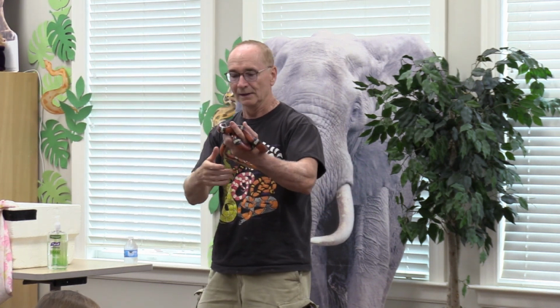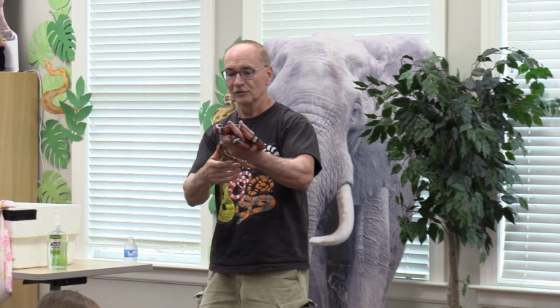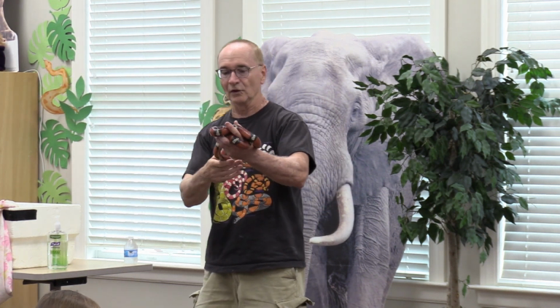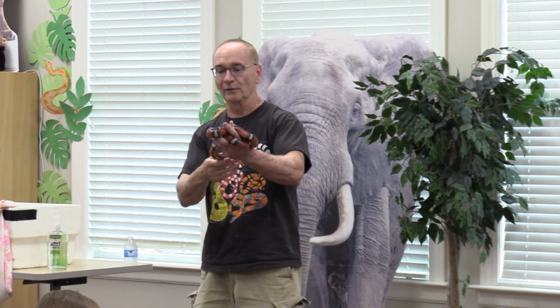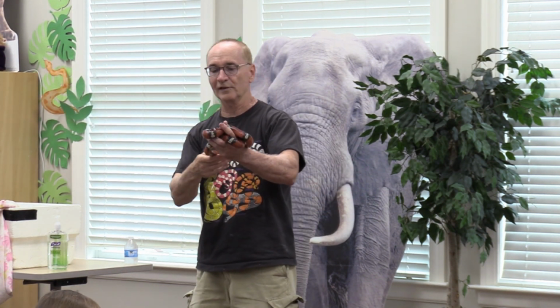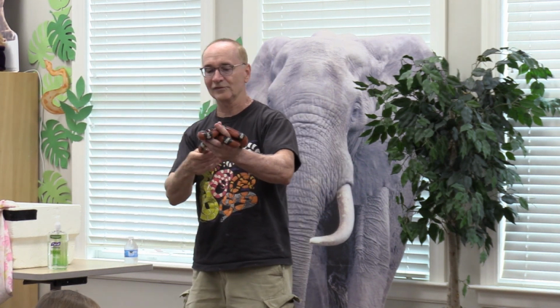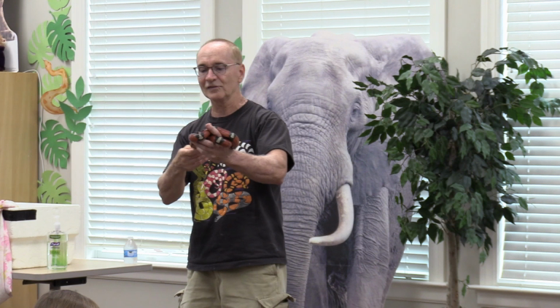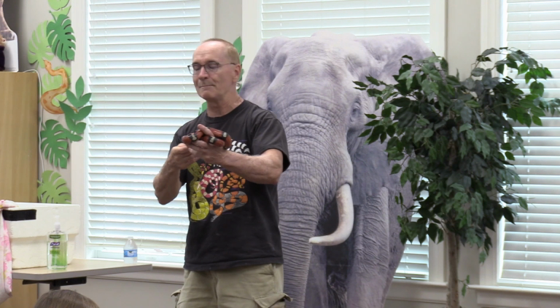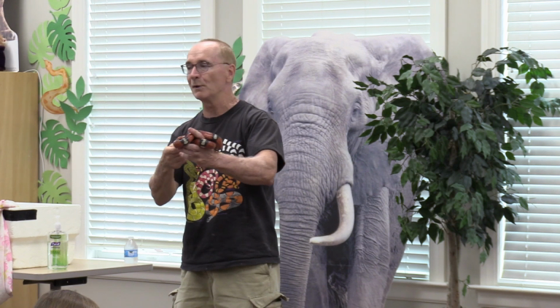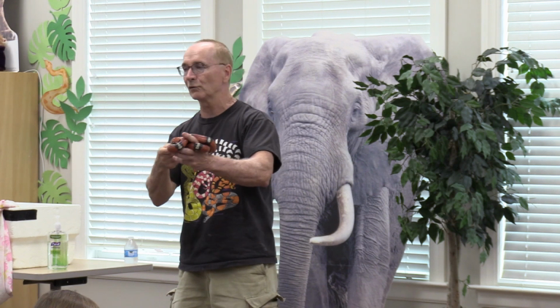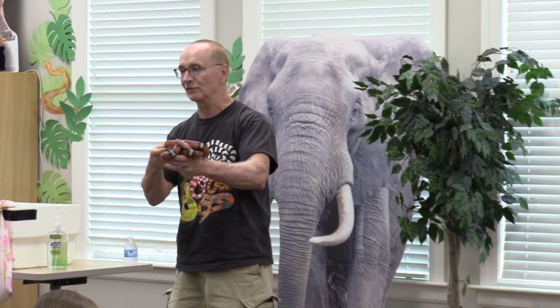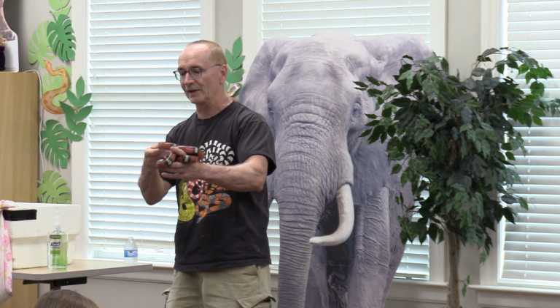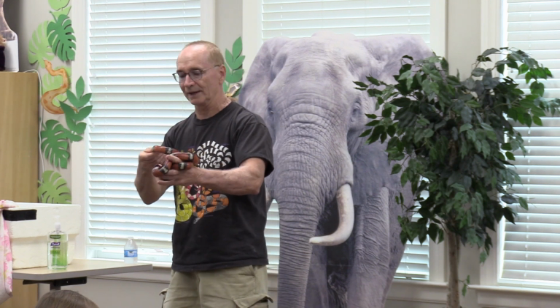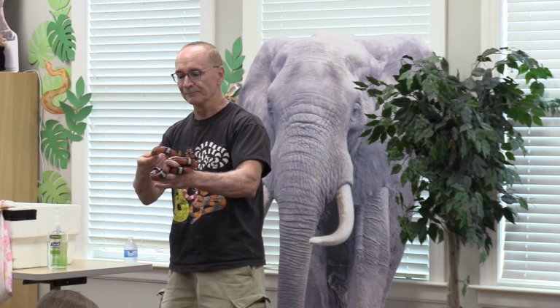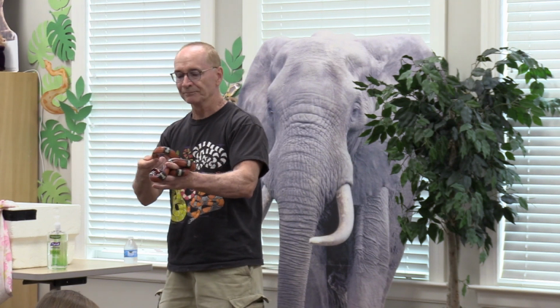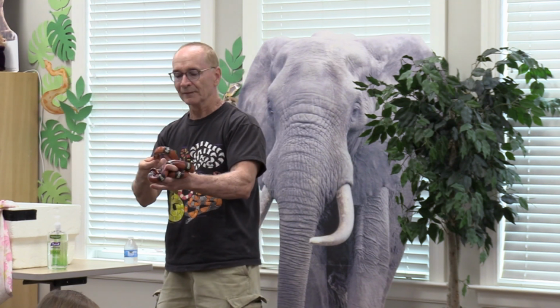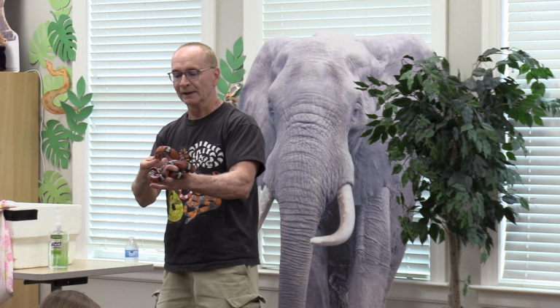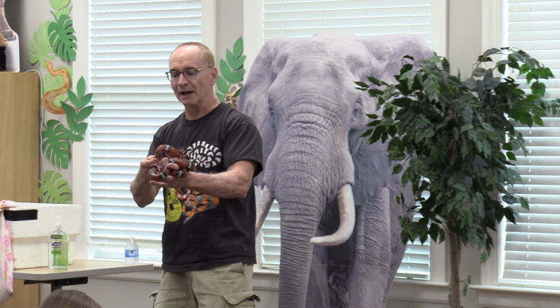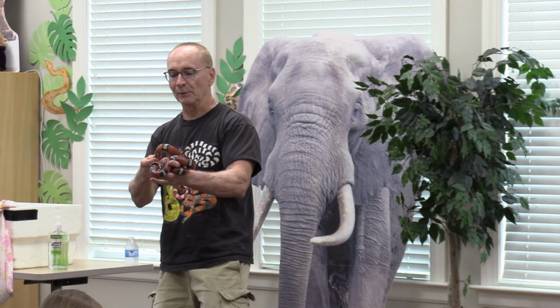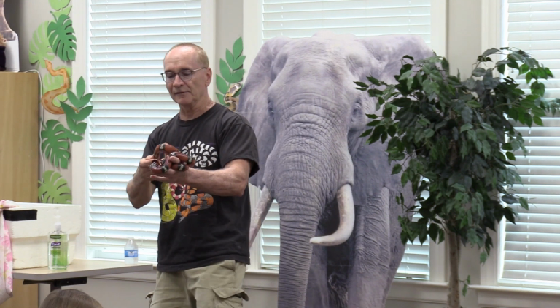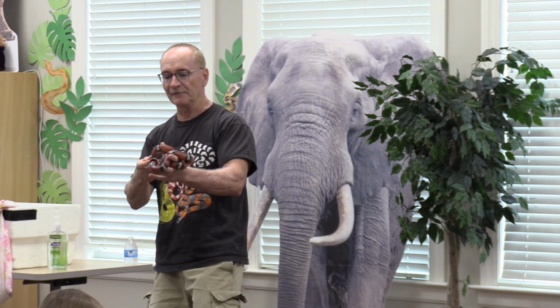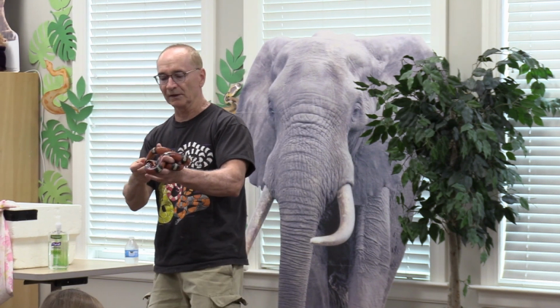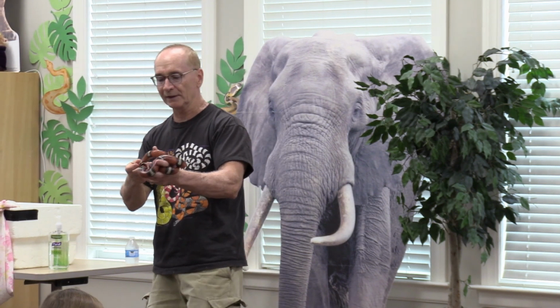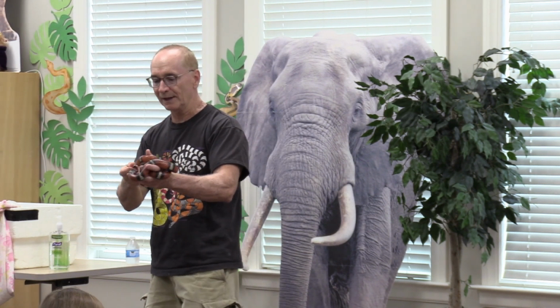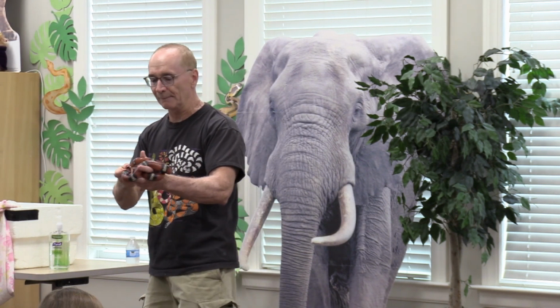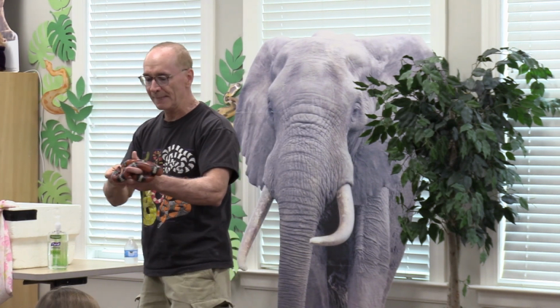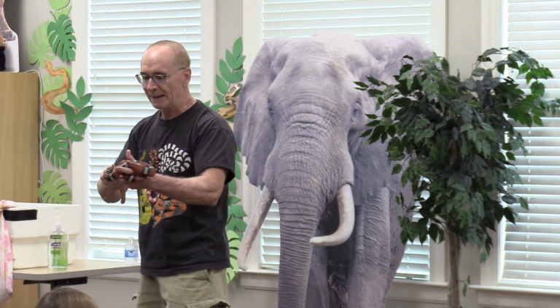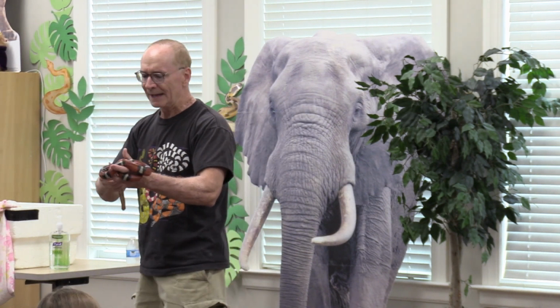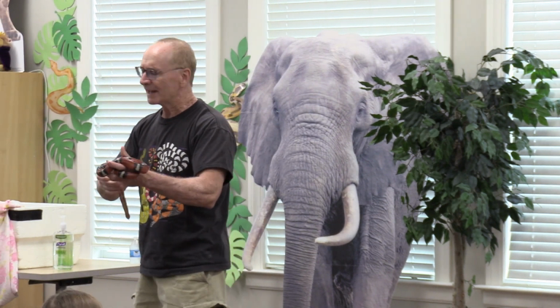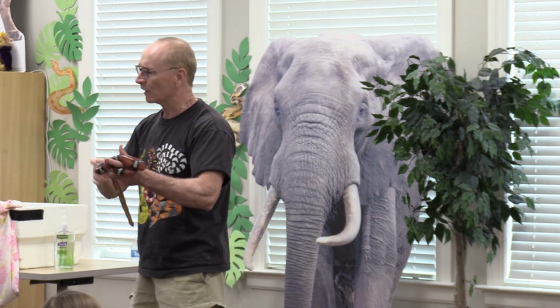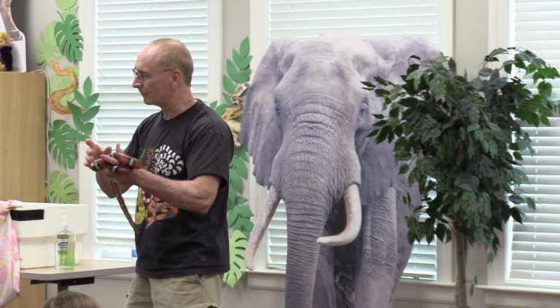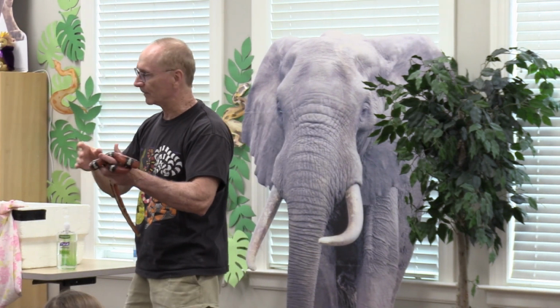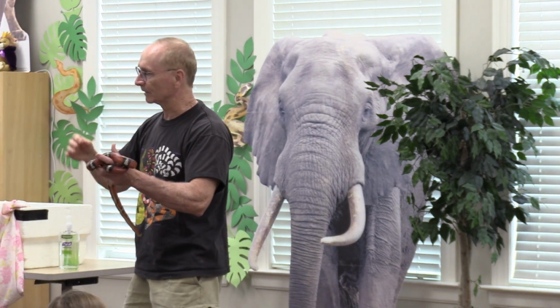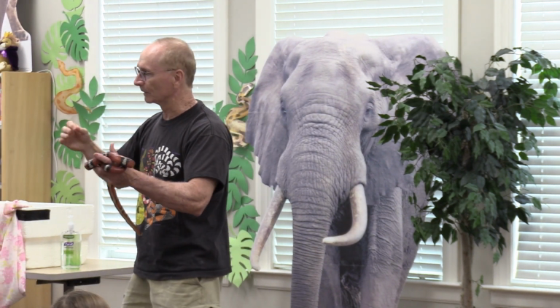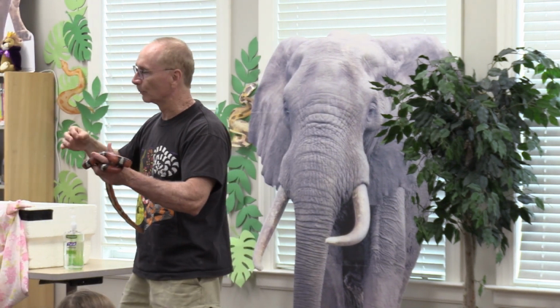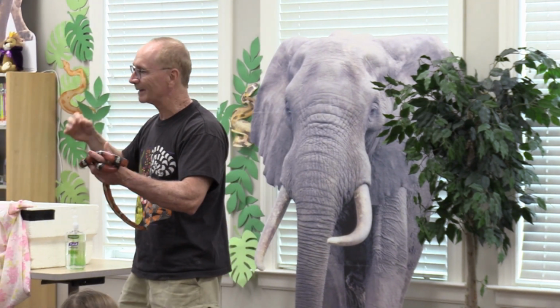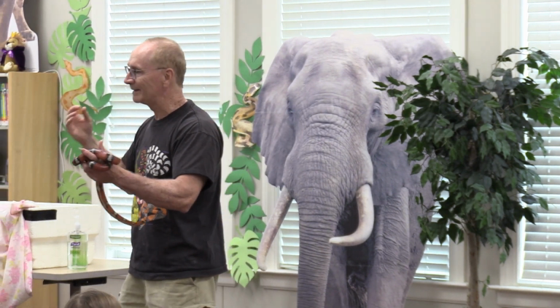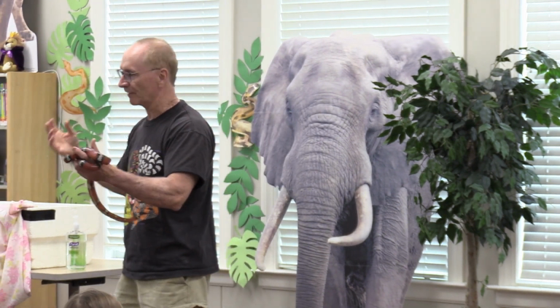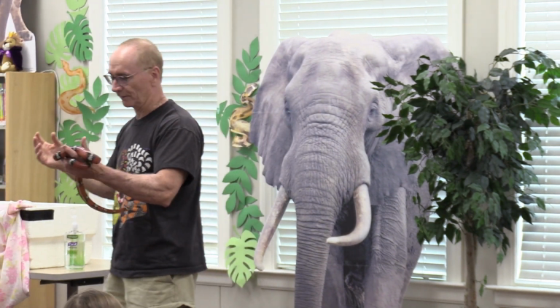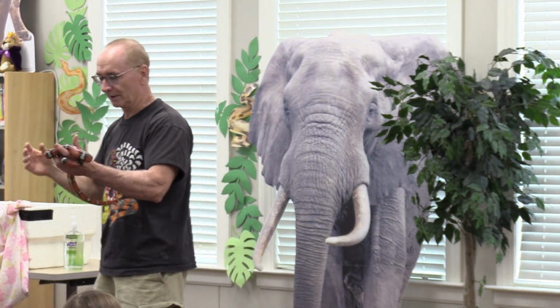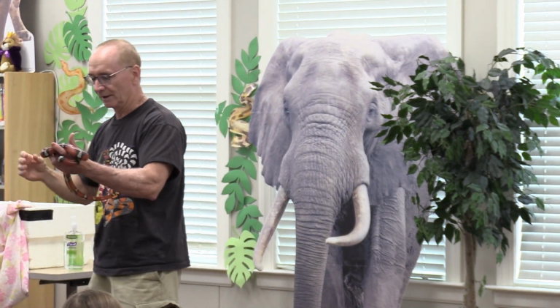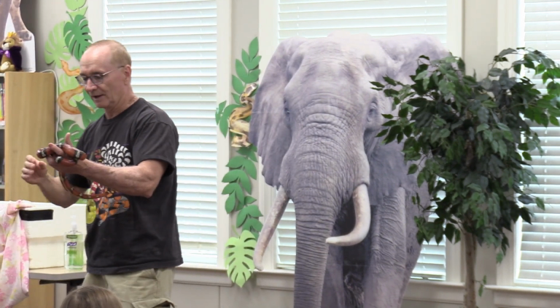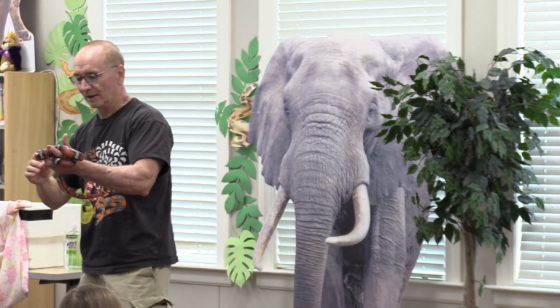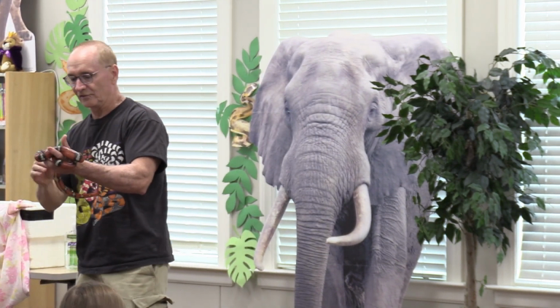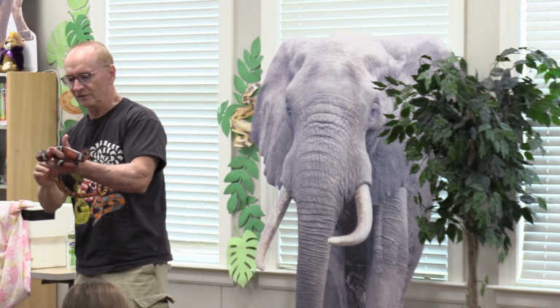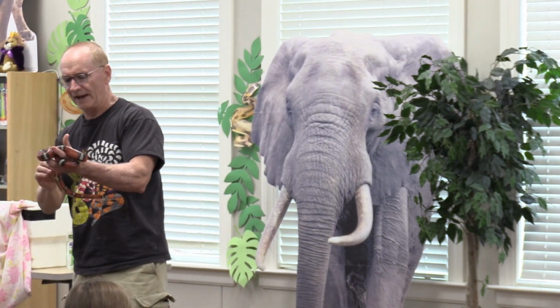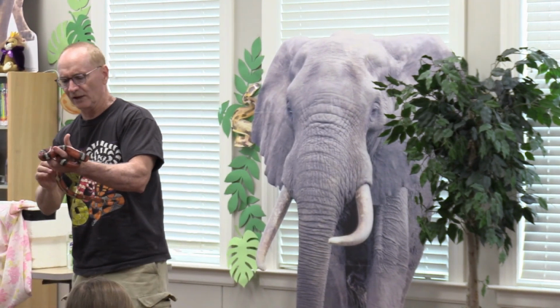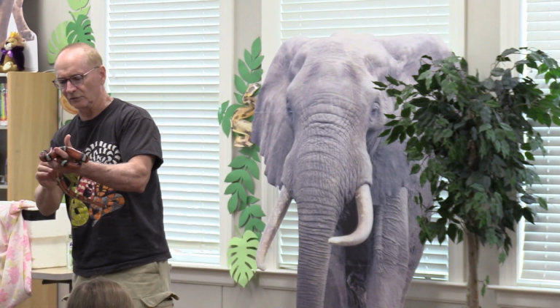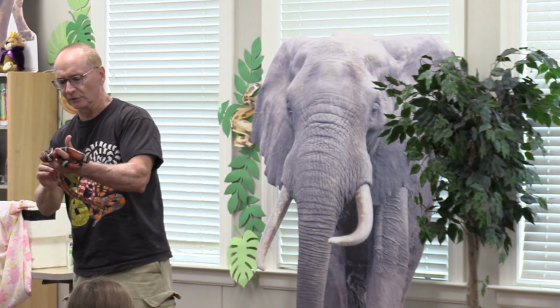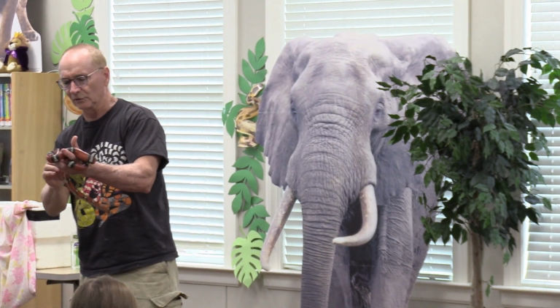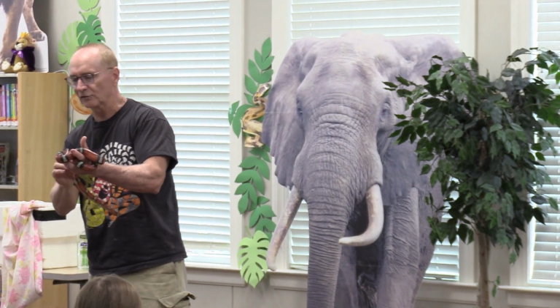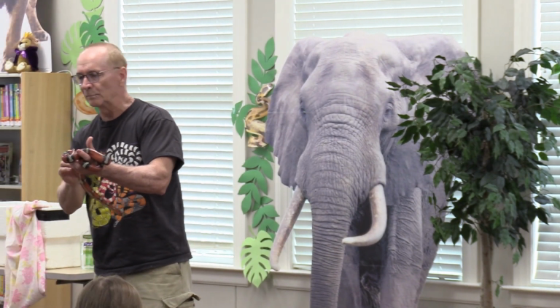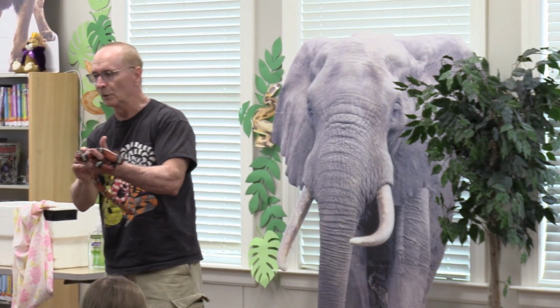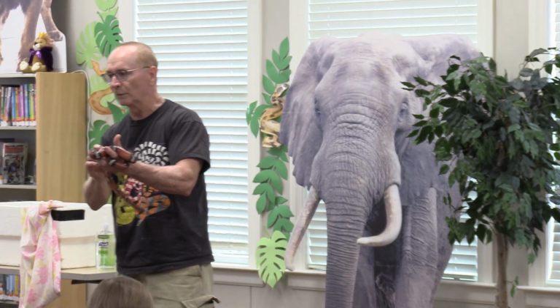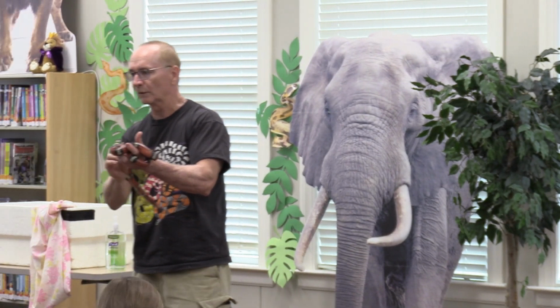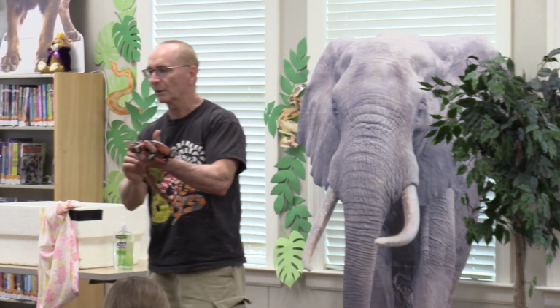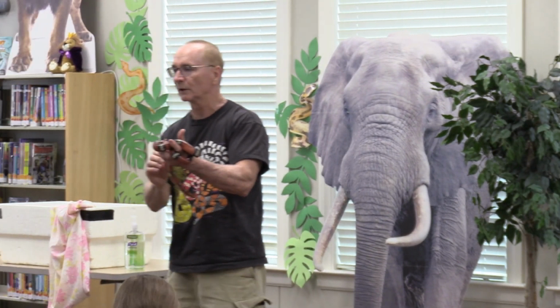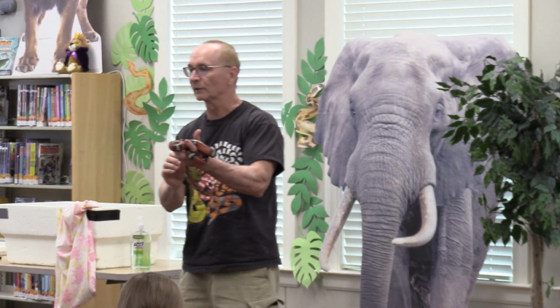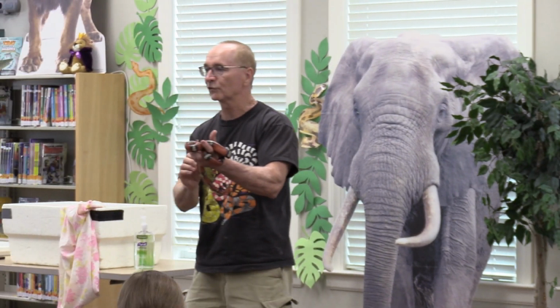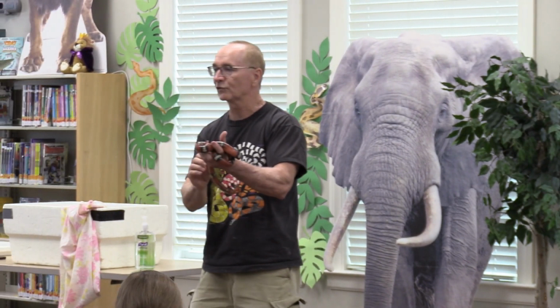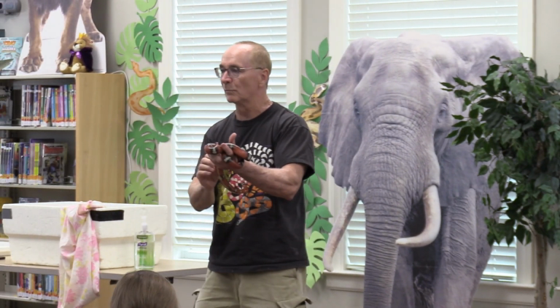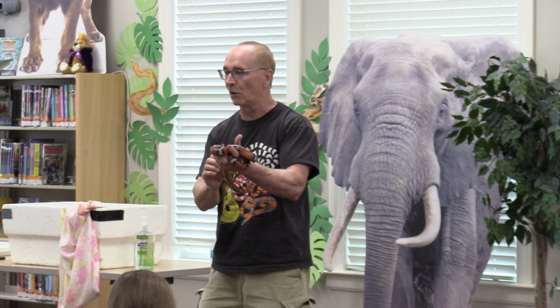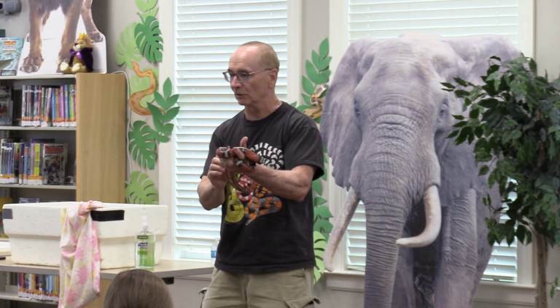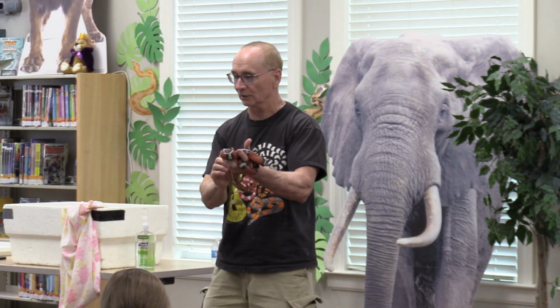So this is a milk snake. When you feel him, he'll feel a little bit different — his scales are a little smoother, a little smaller.